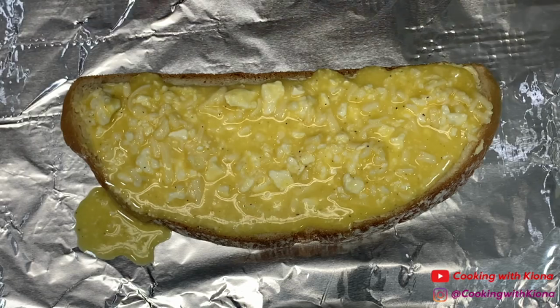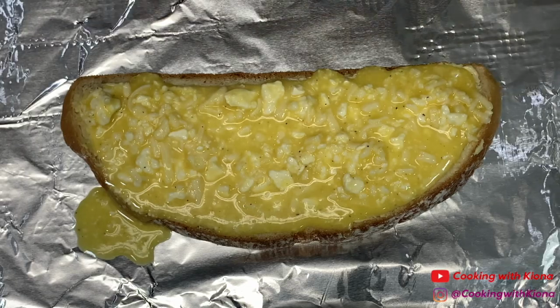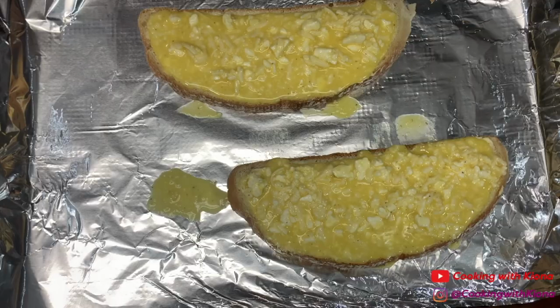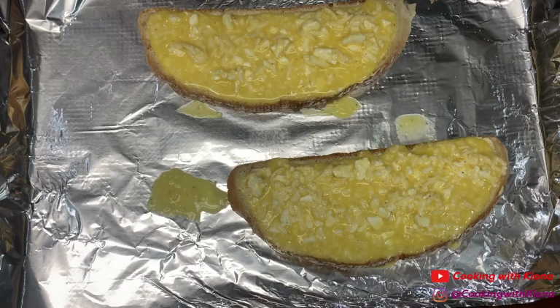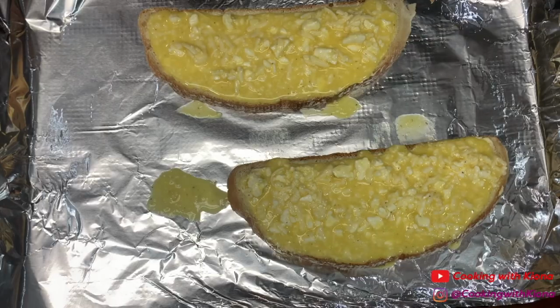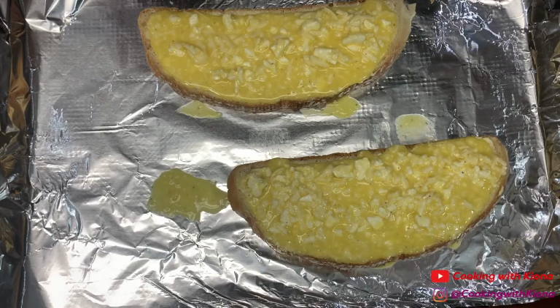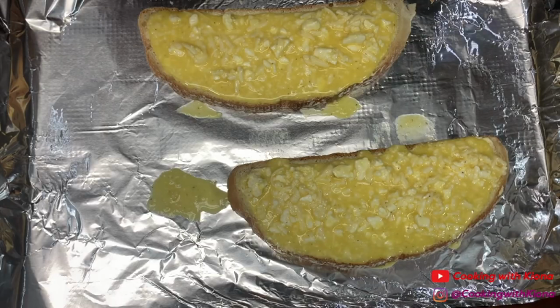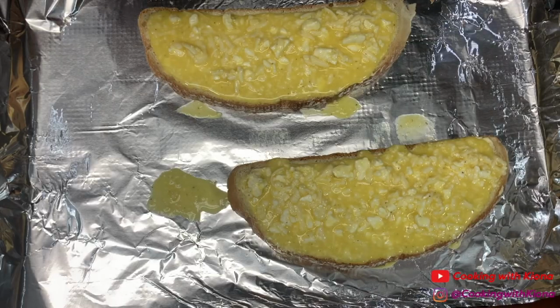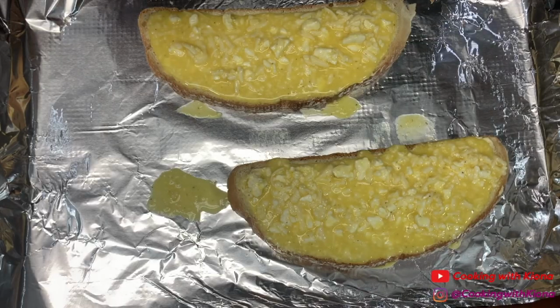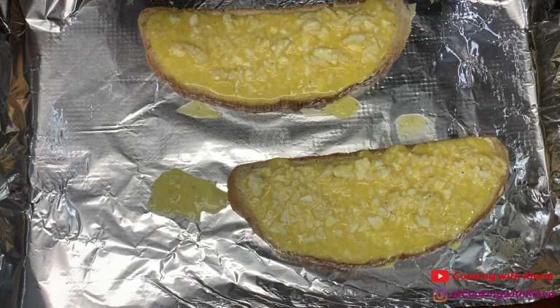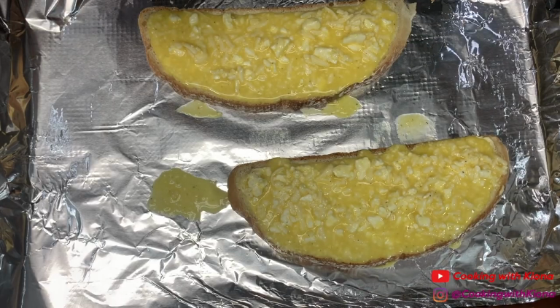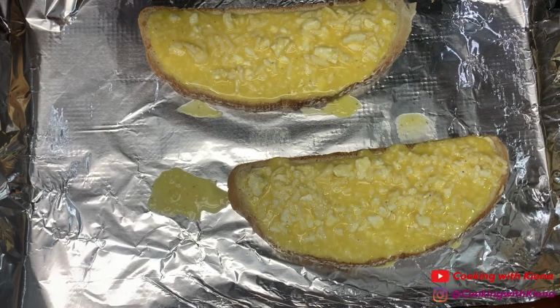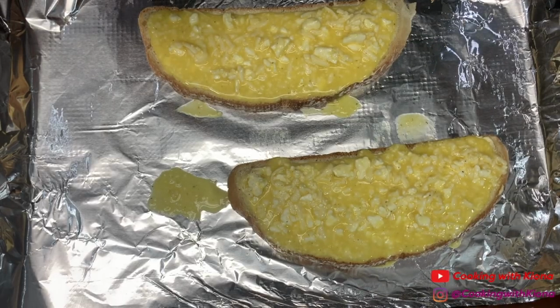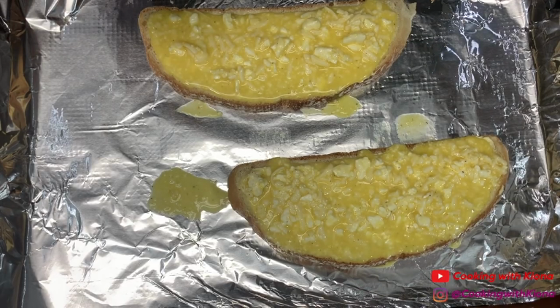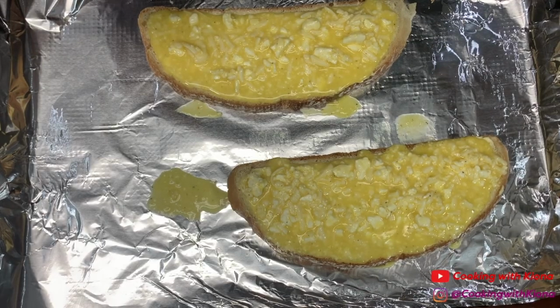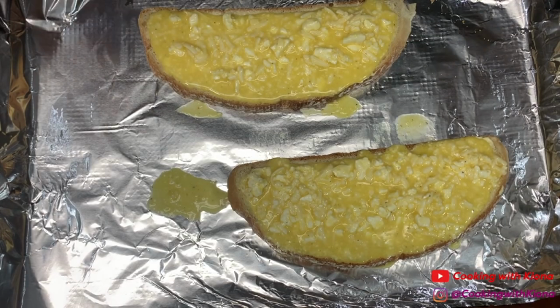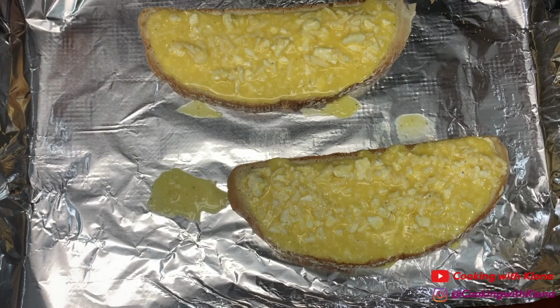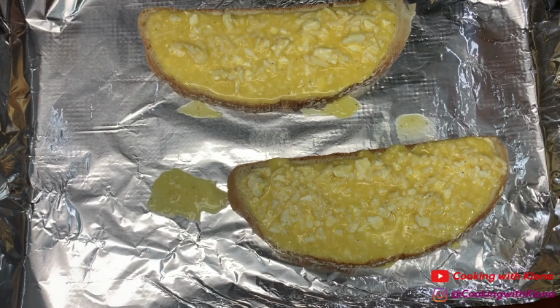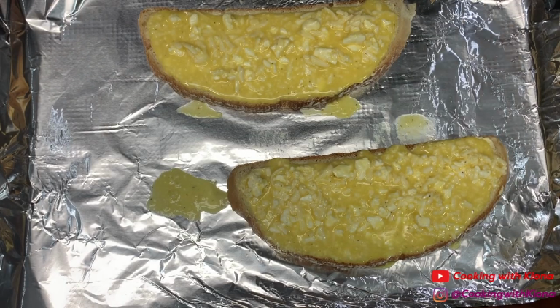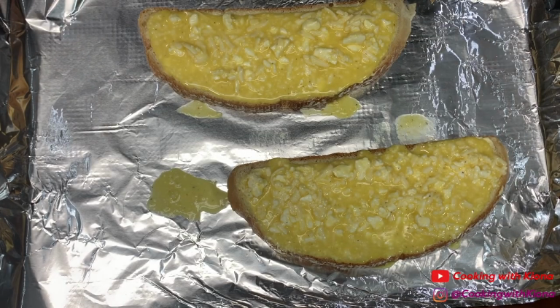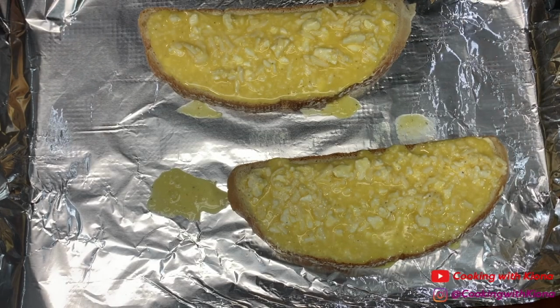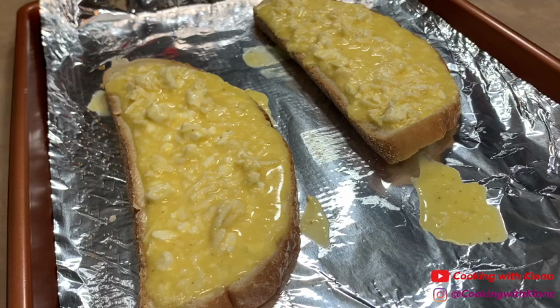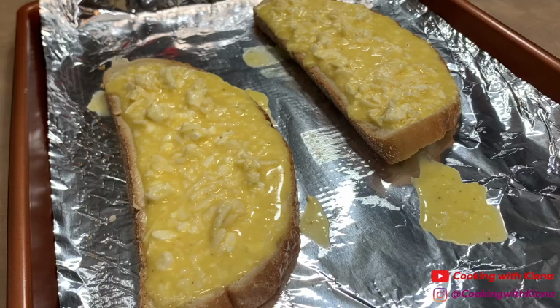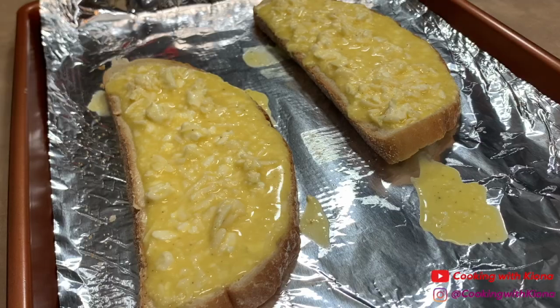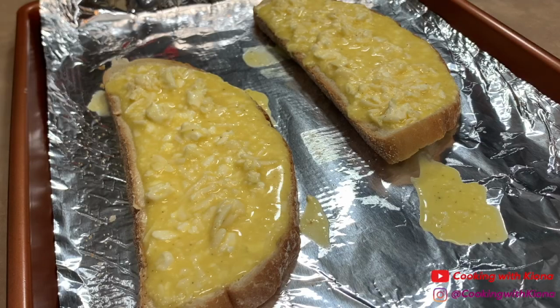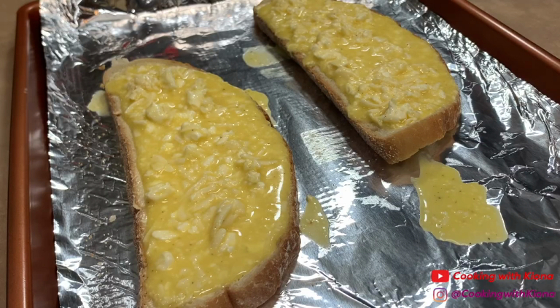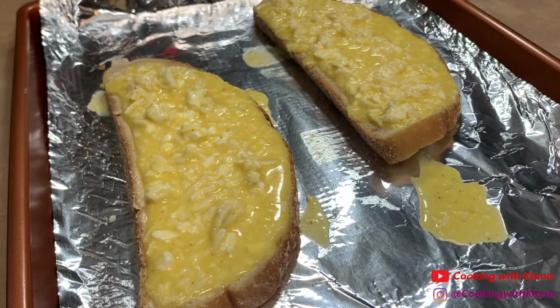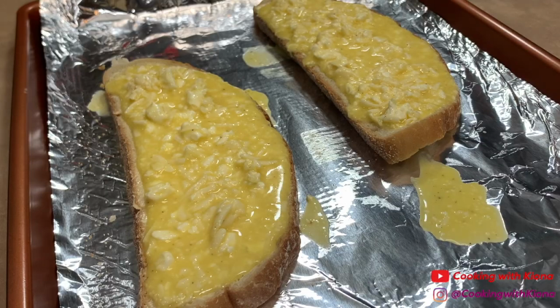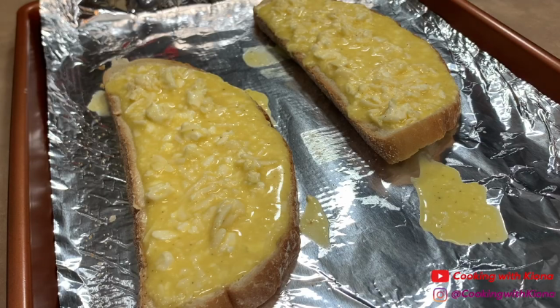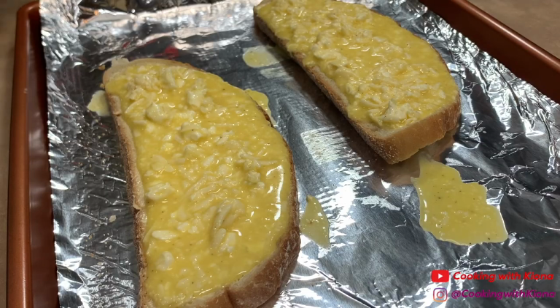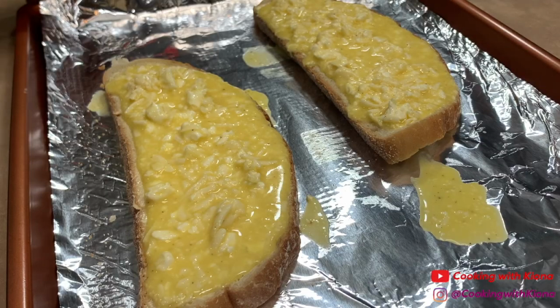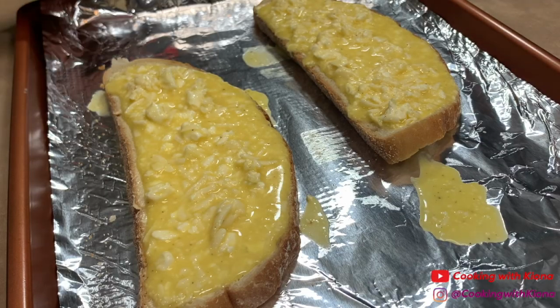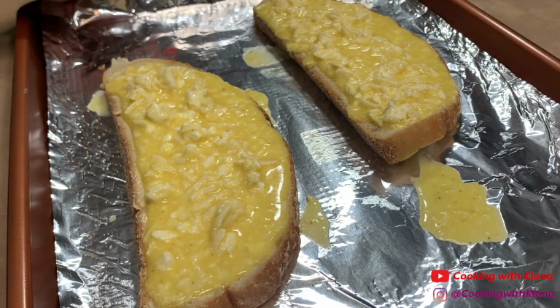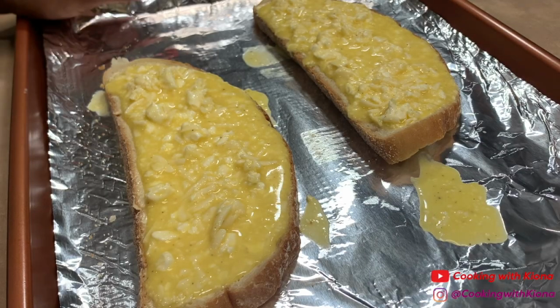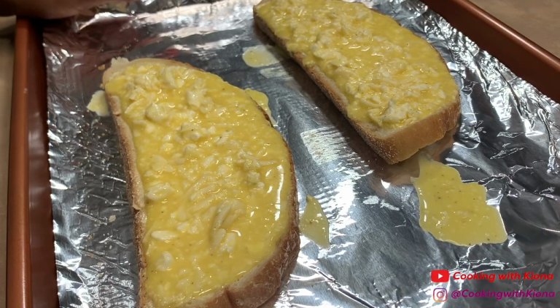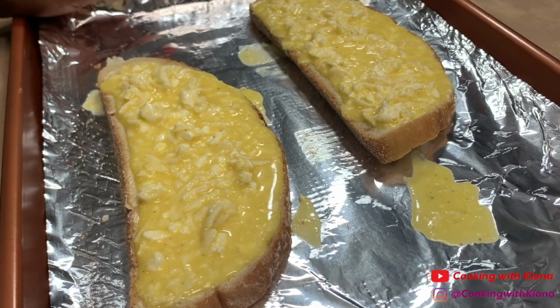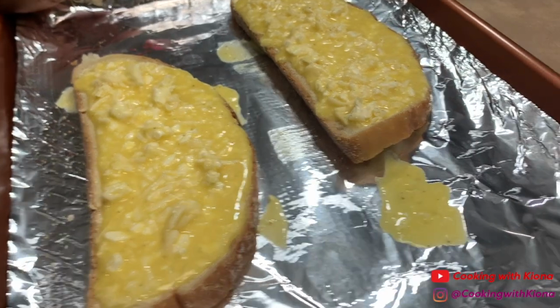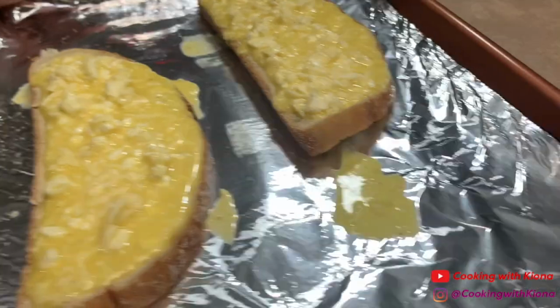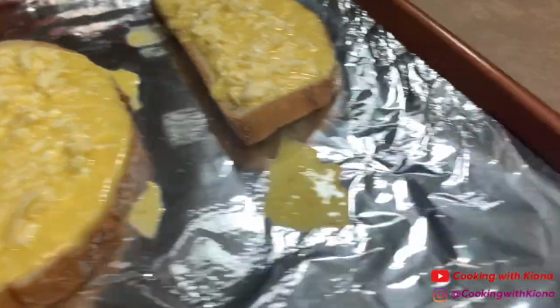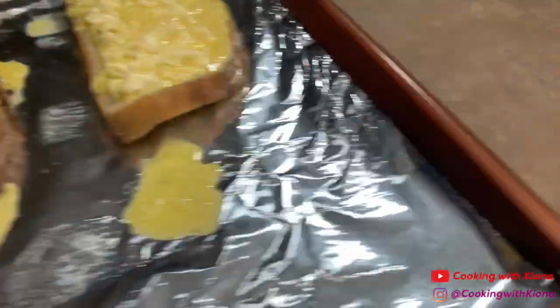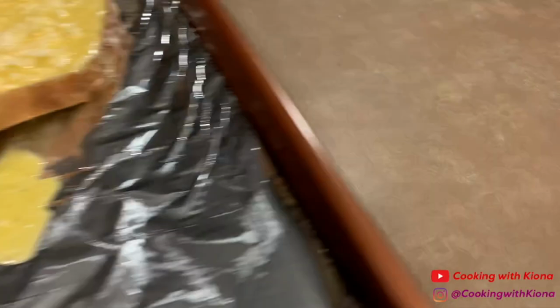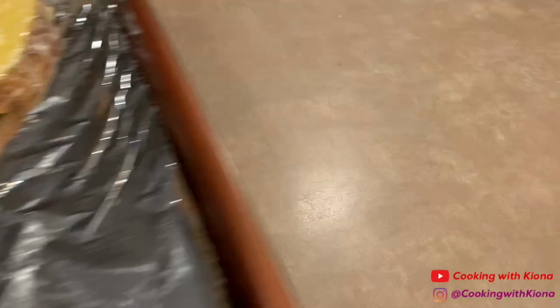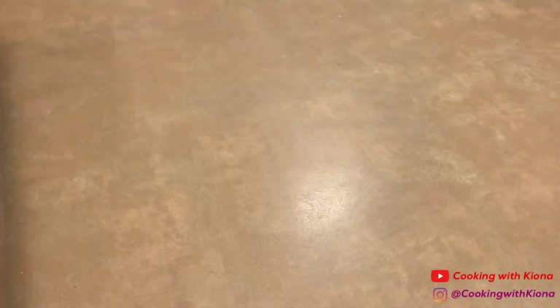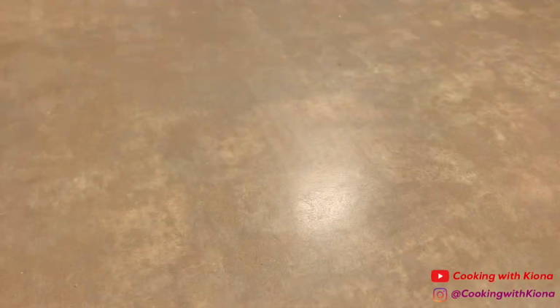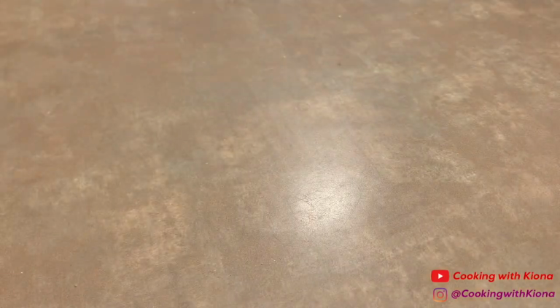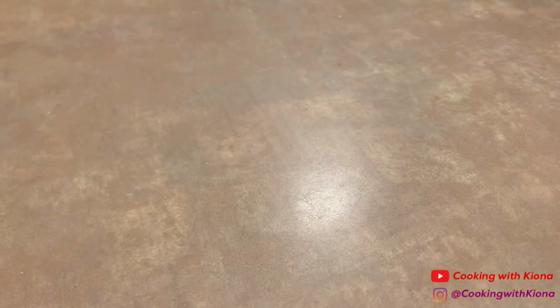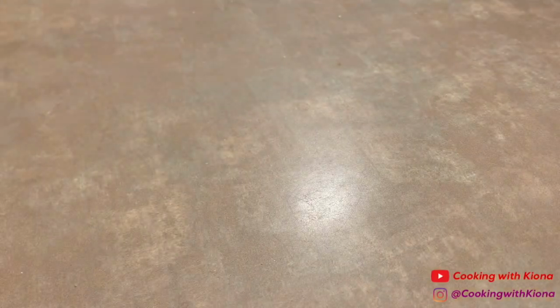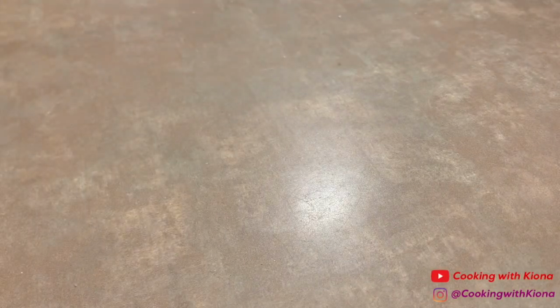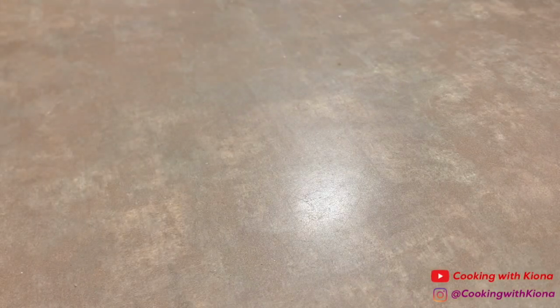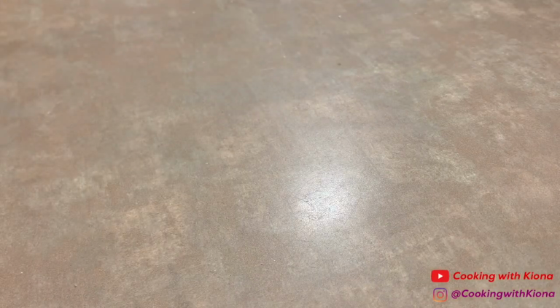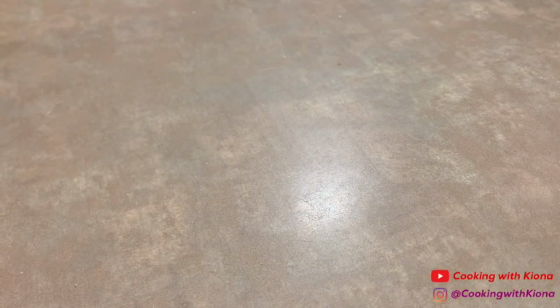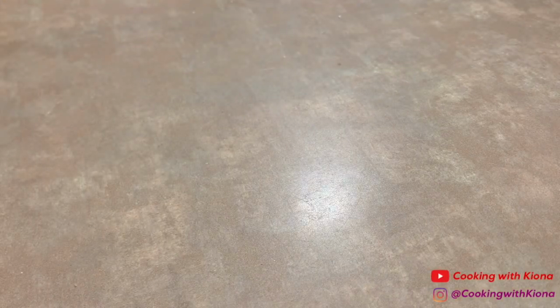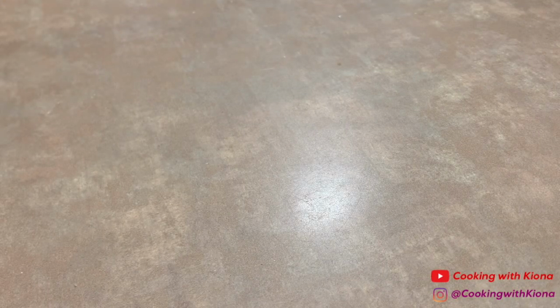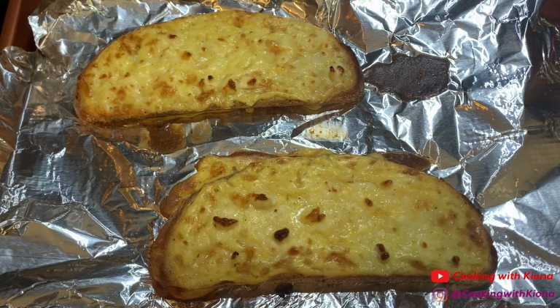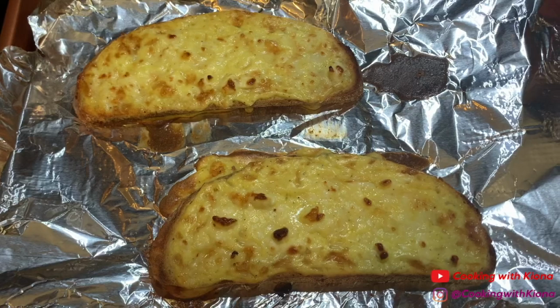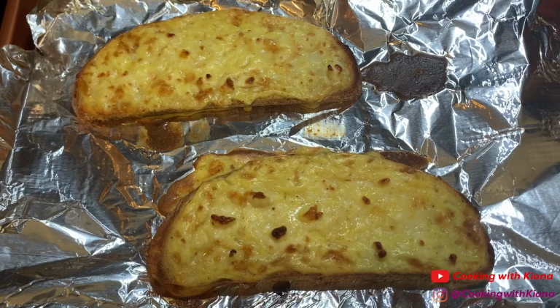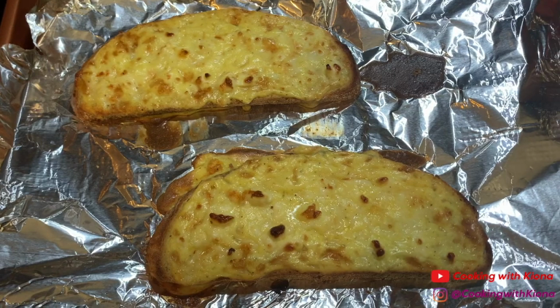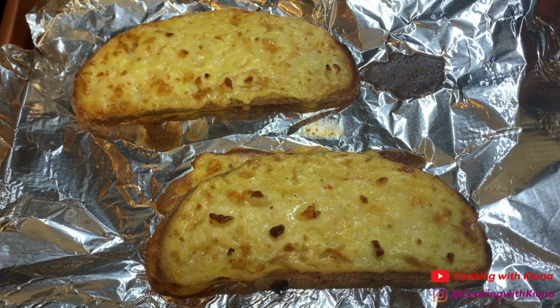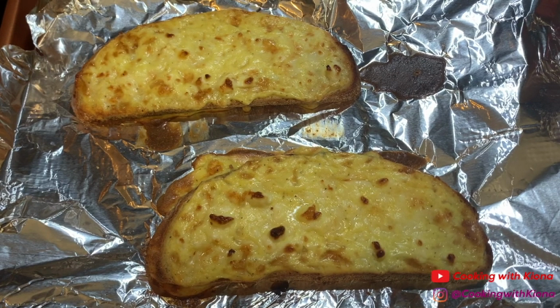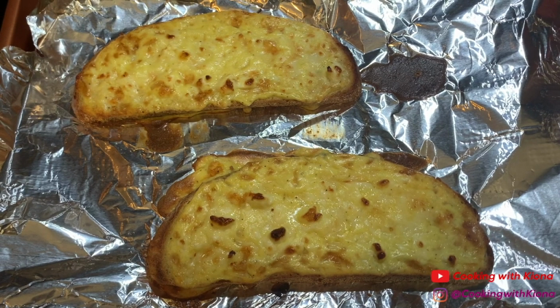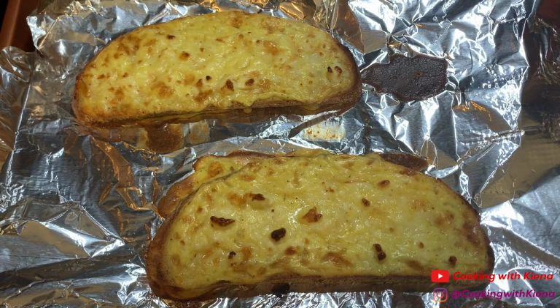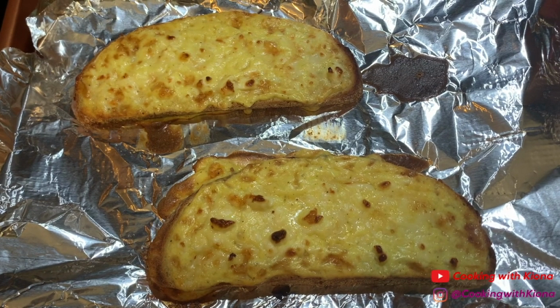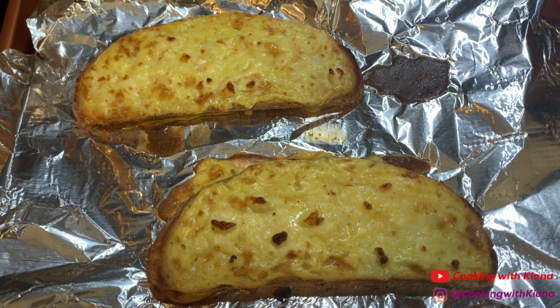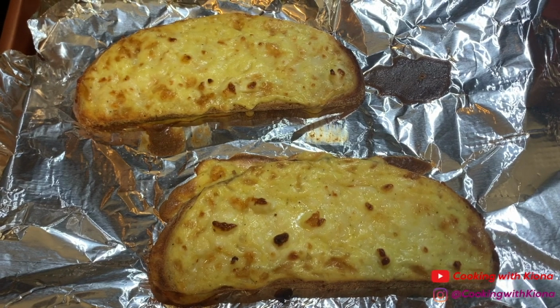Once you finish adding the egg mixture to your bread, bake them in the oven on a low rack on broil for about 10 minutes or until golden.